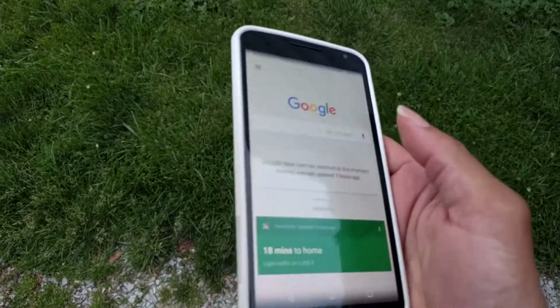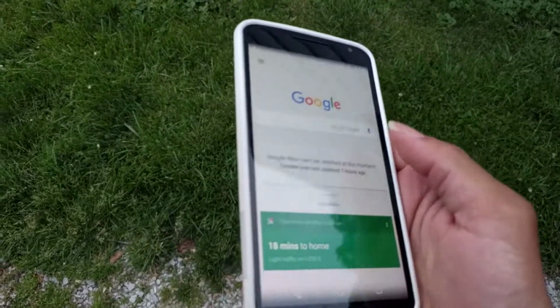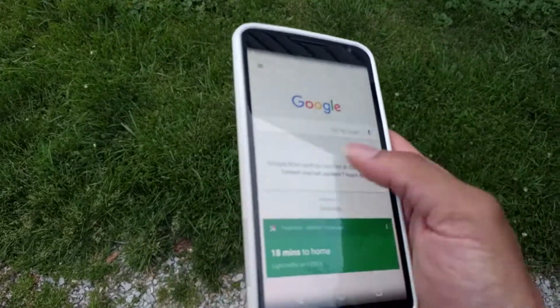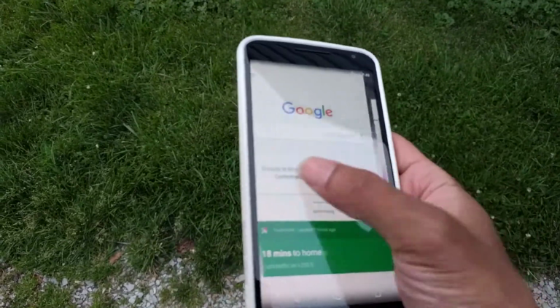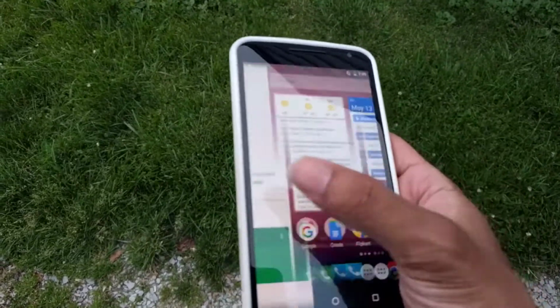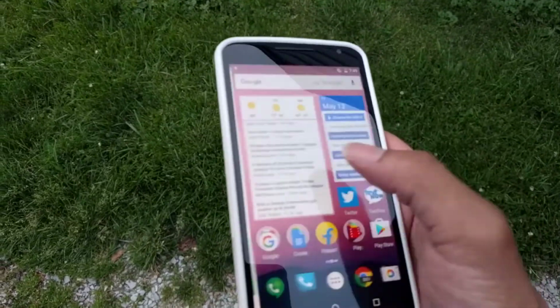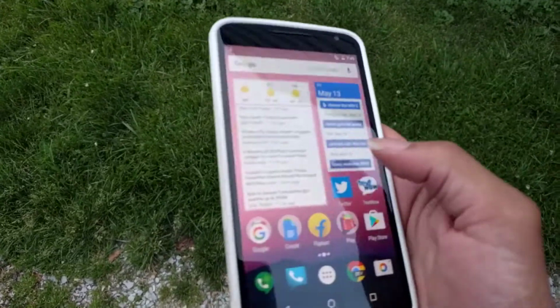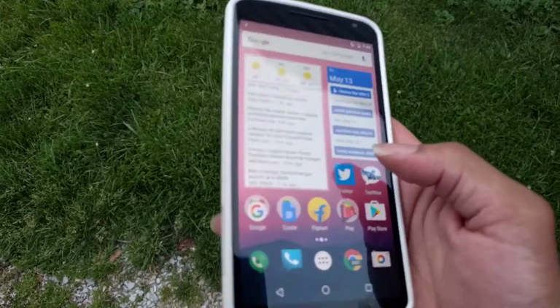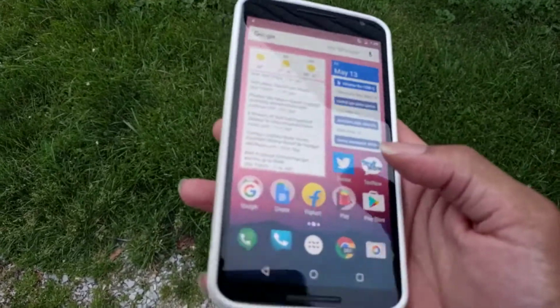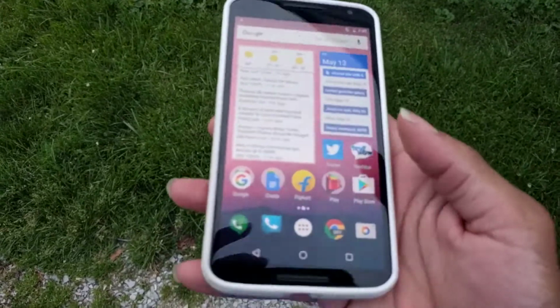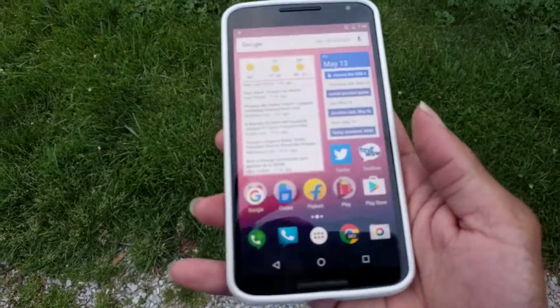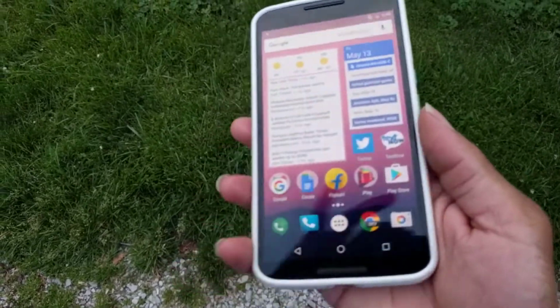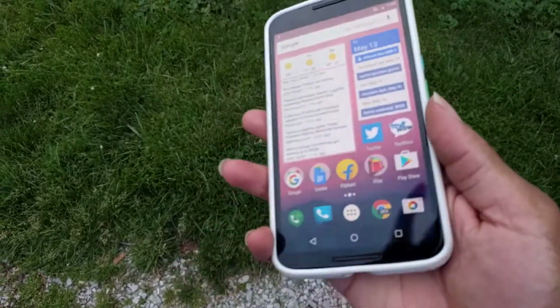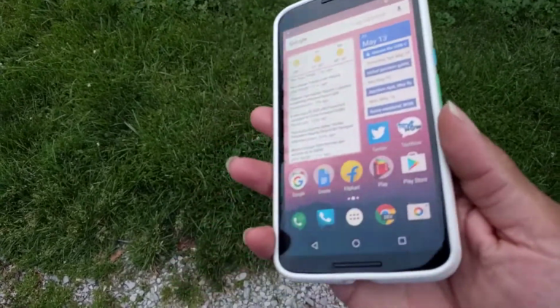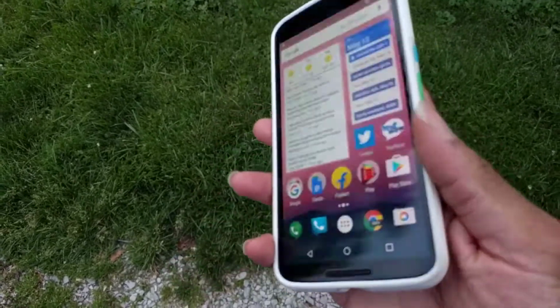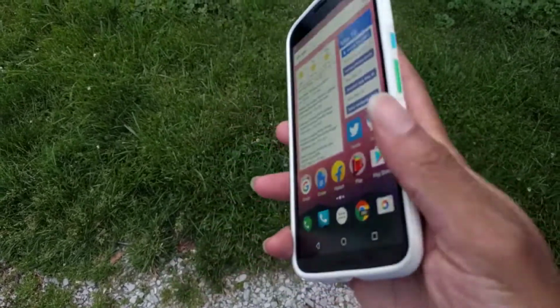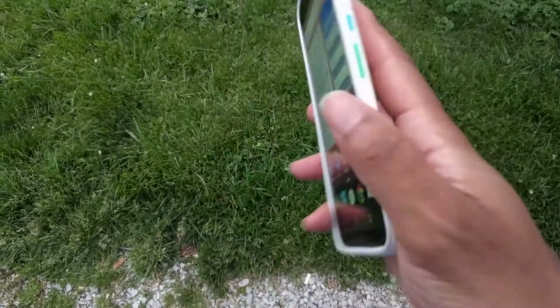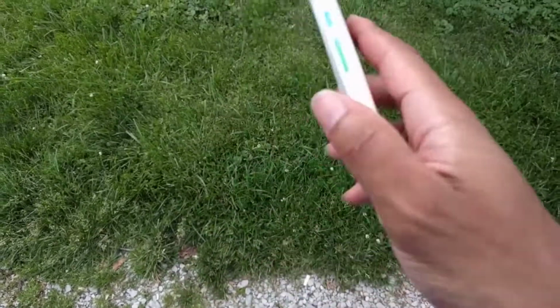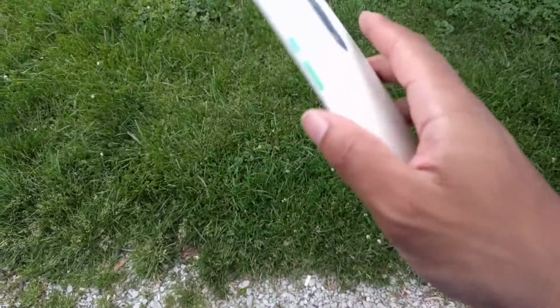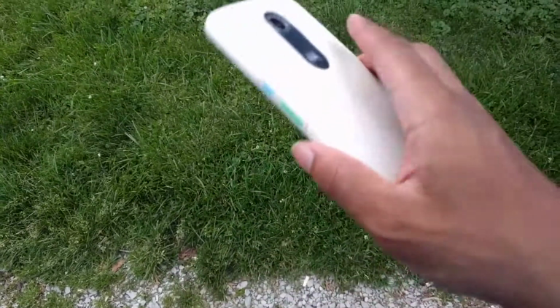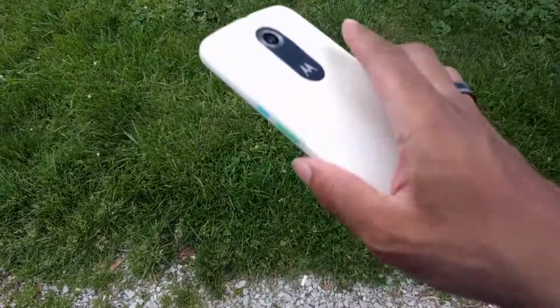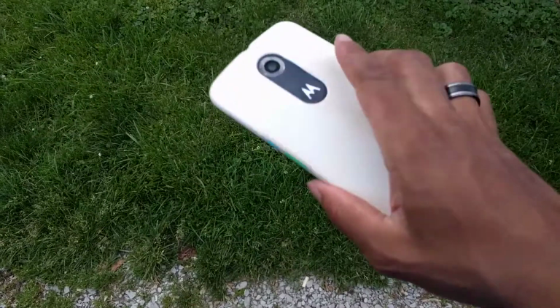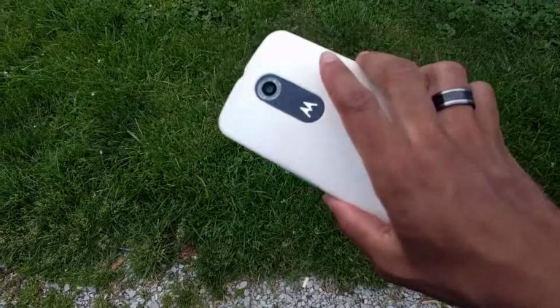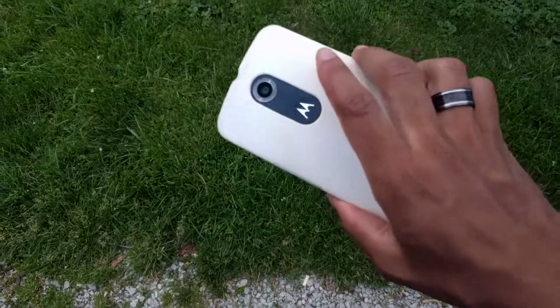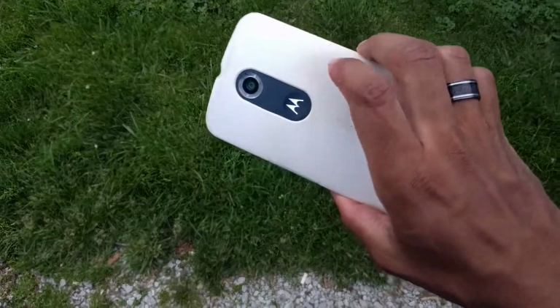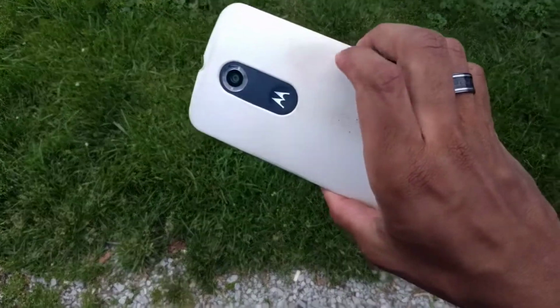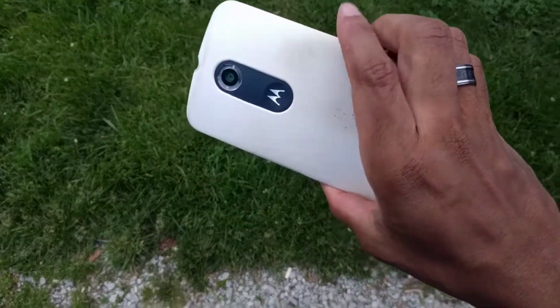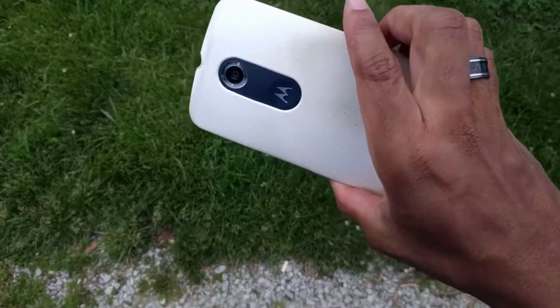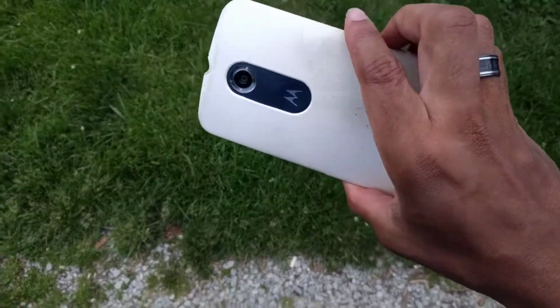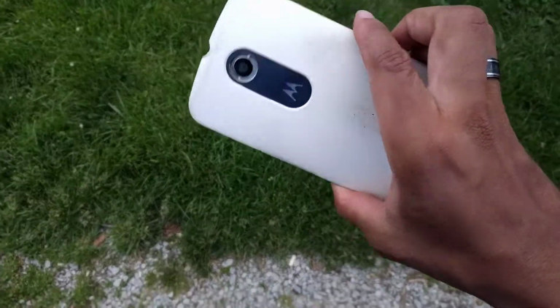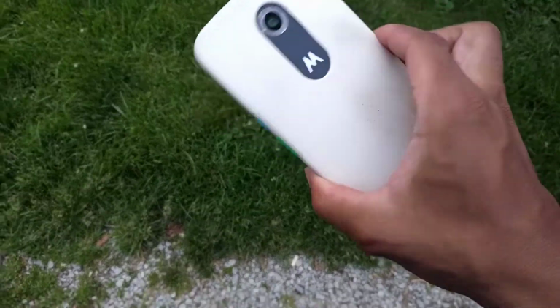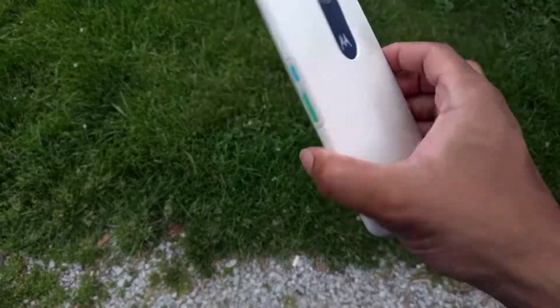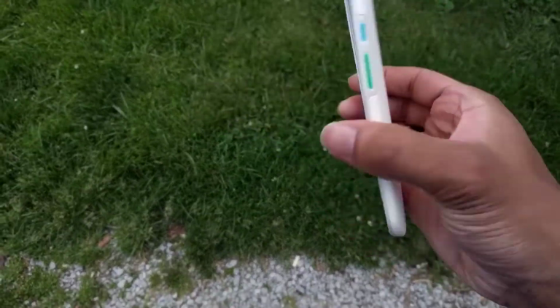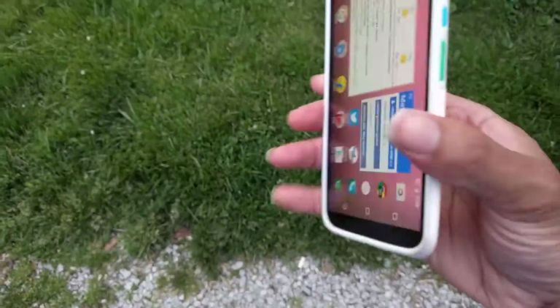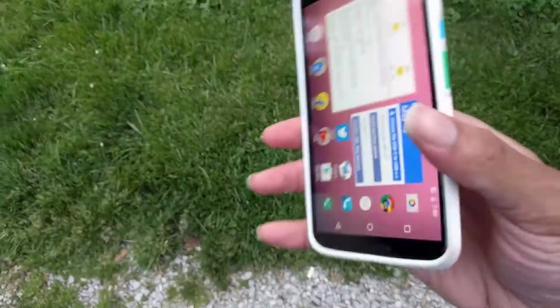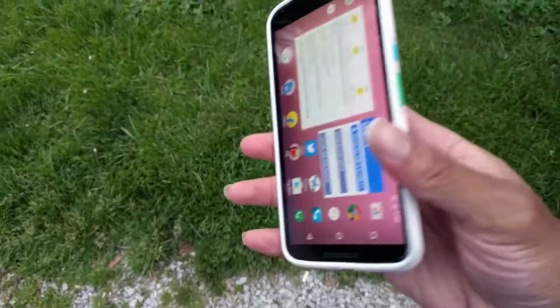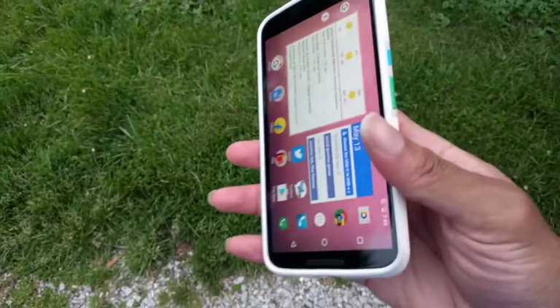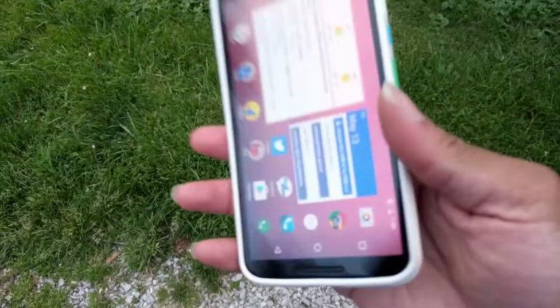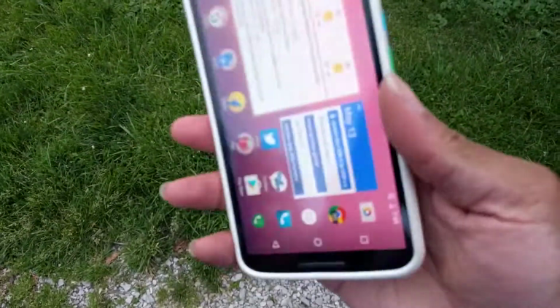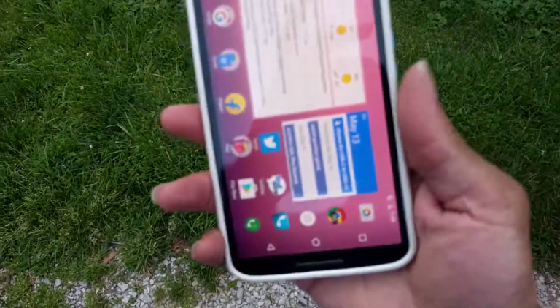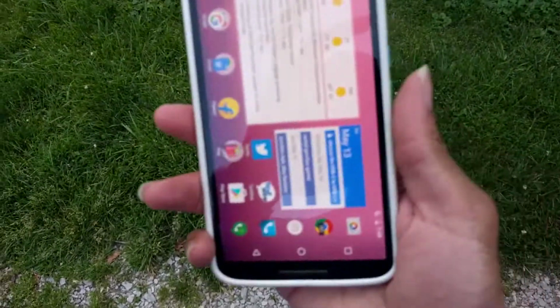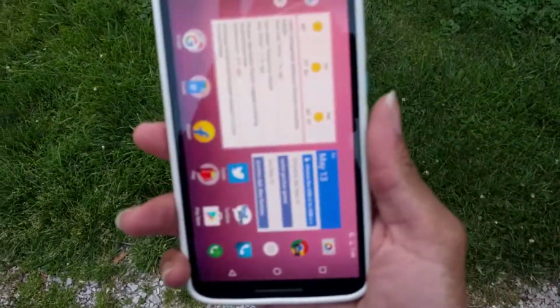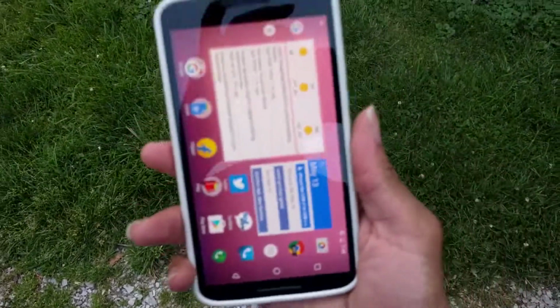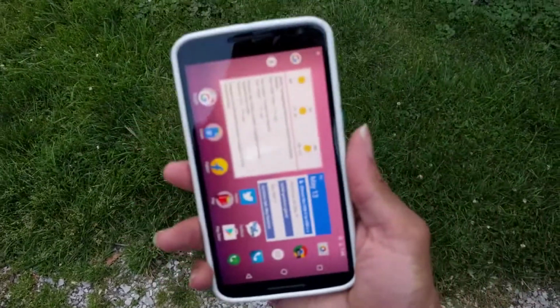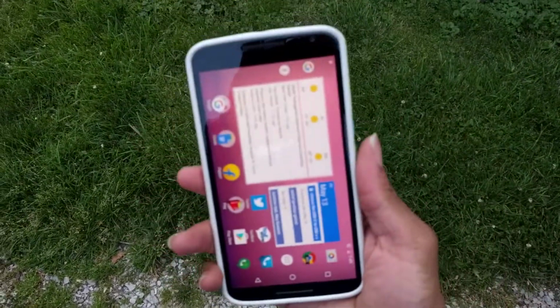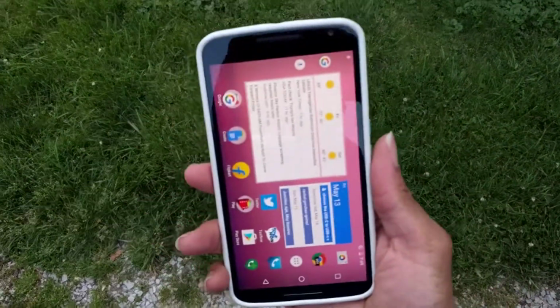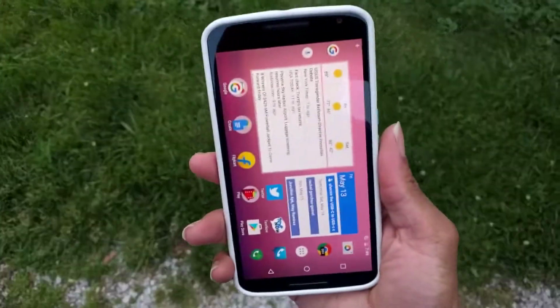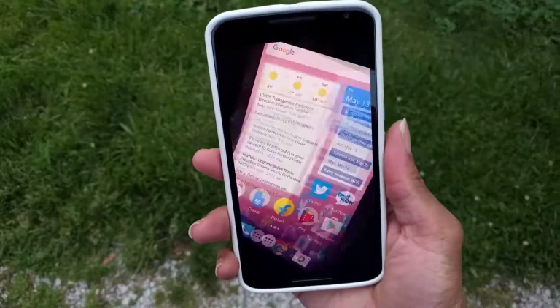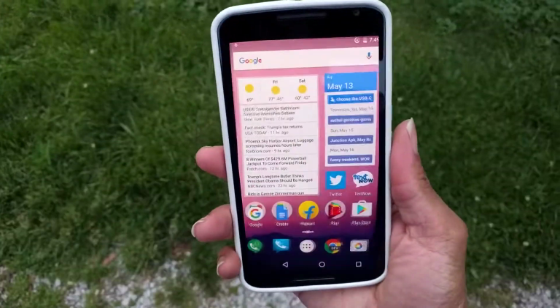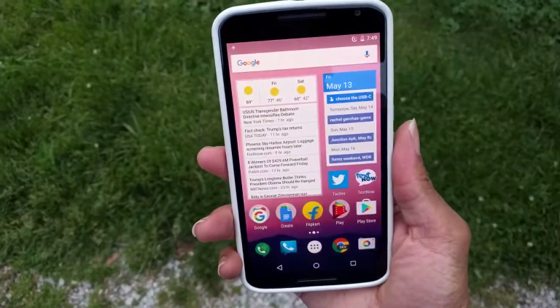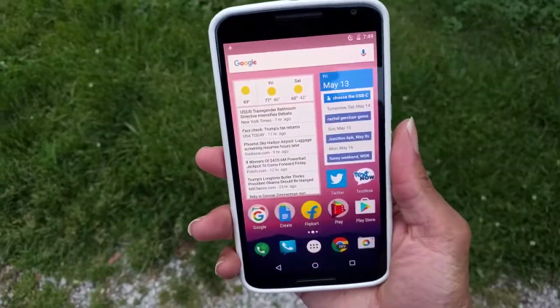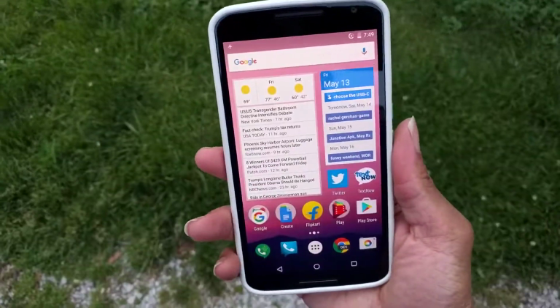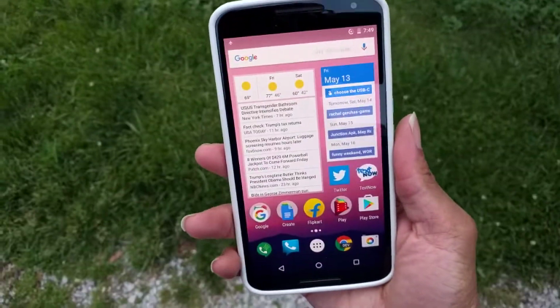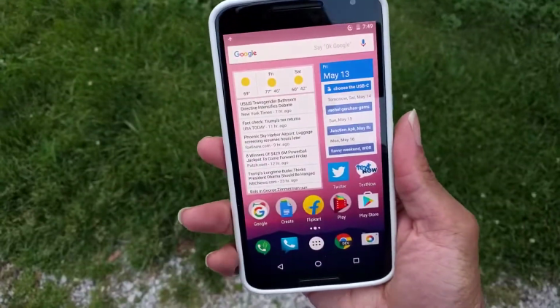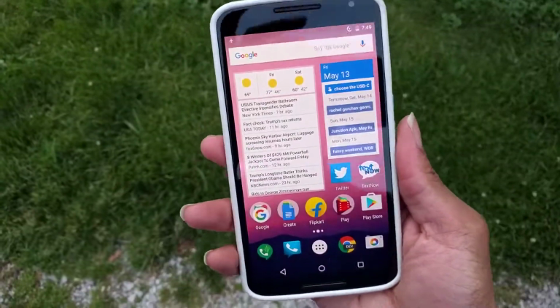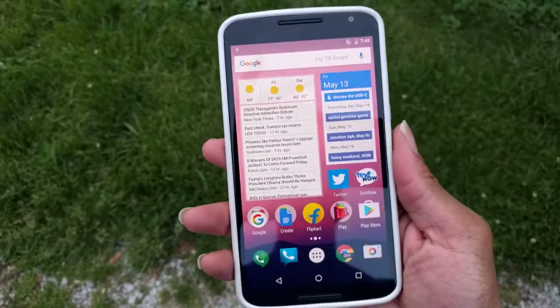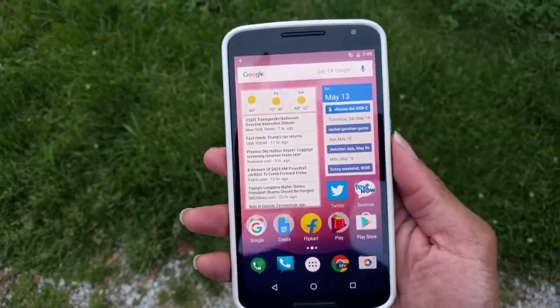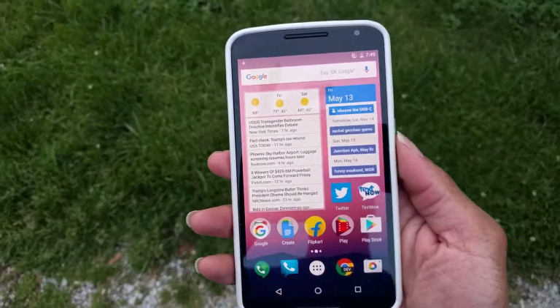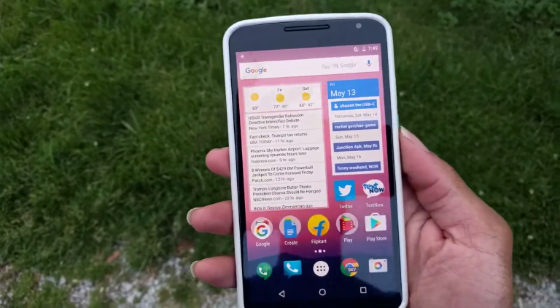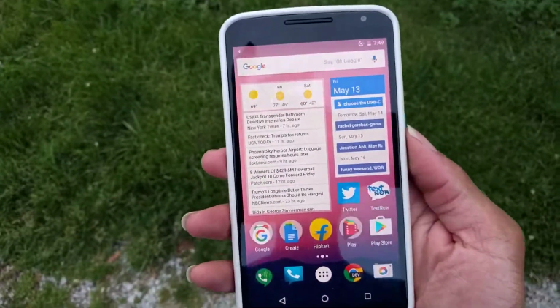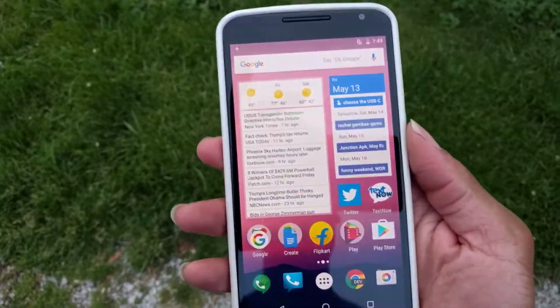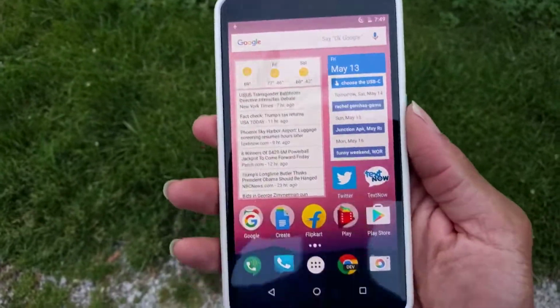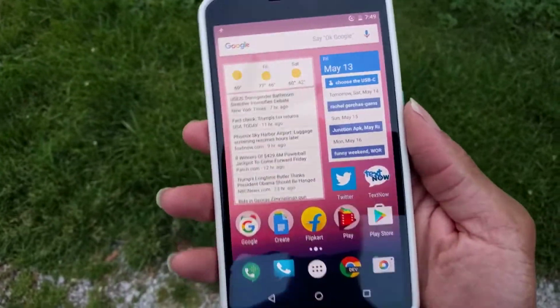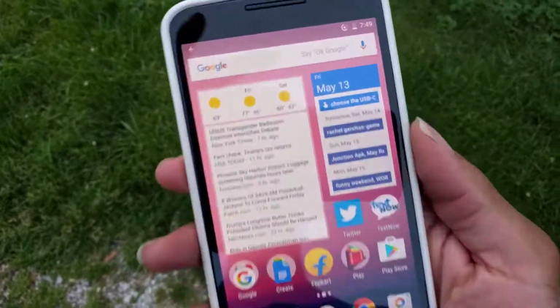Yeah, it's part two of part two of 'What's on My Android Device' — Nexus 6, still Project 5, still holding it down with Android. Holla at your boy!